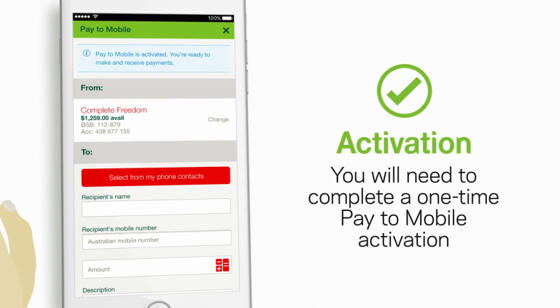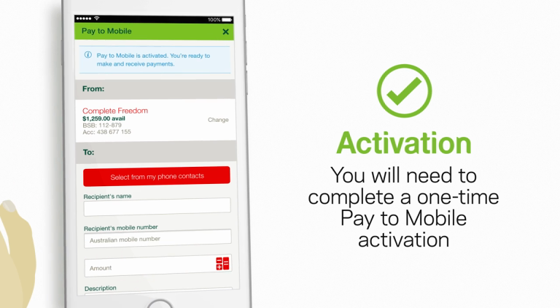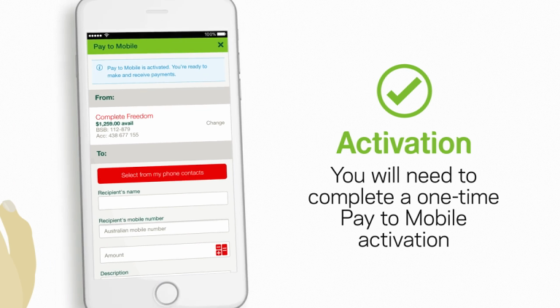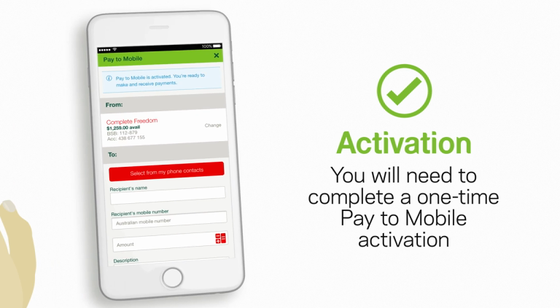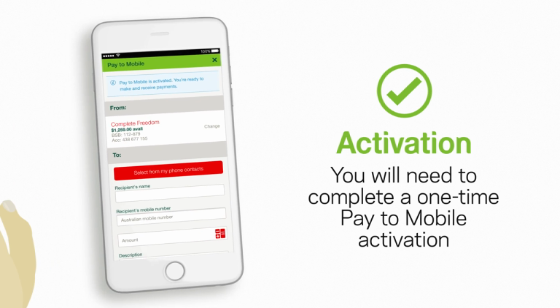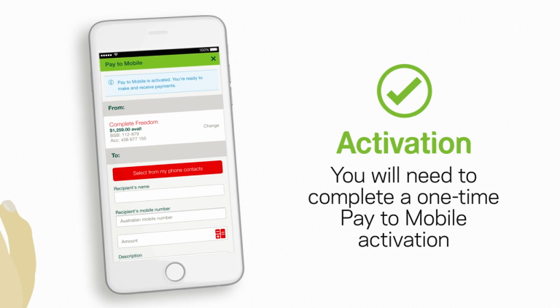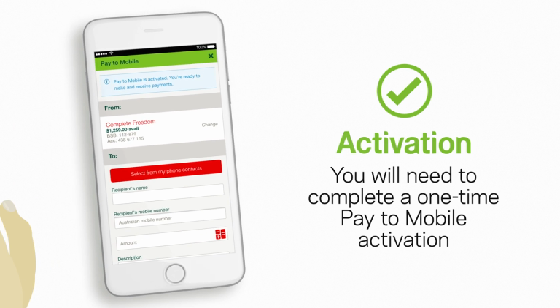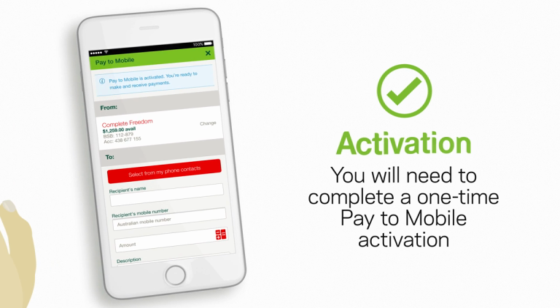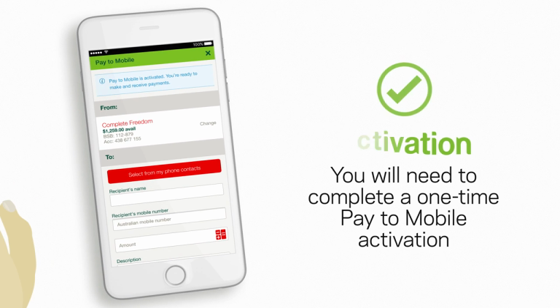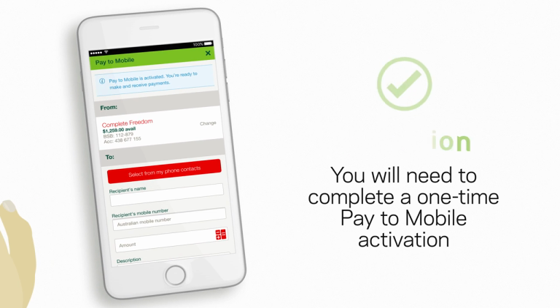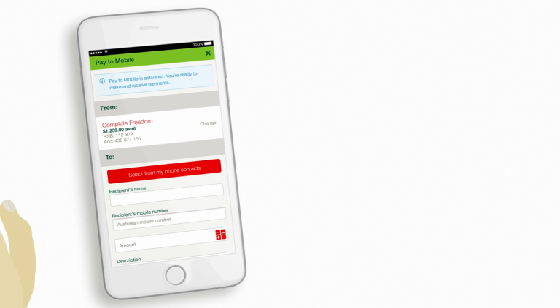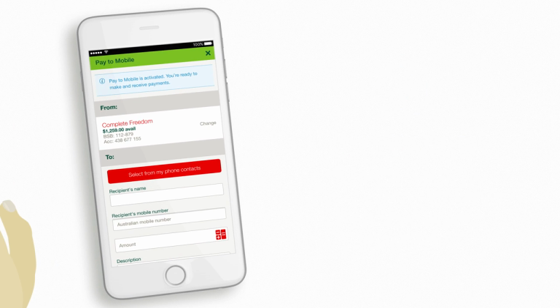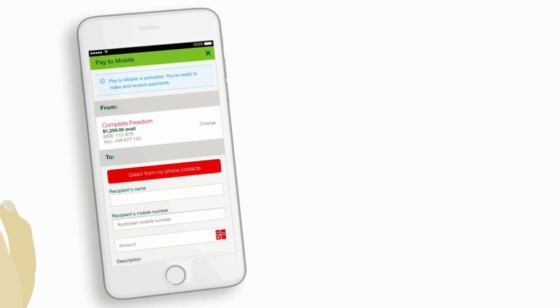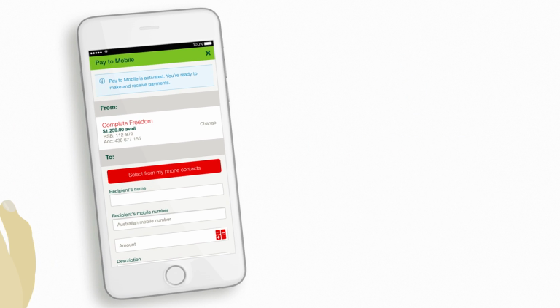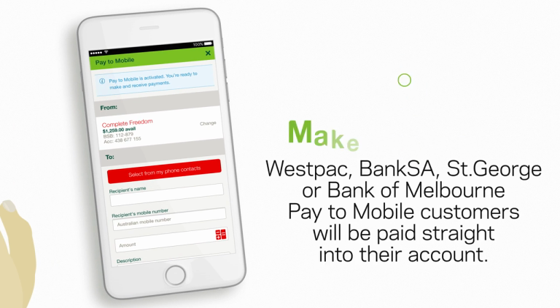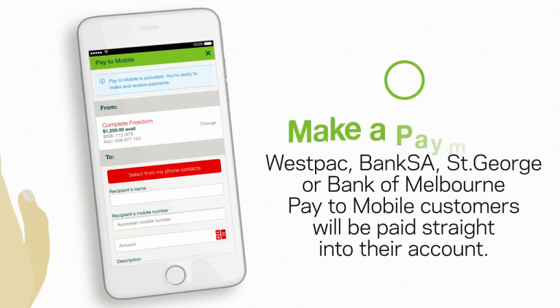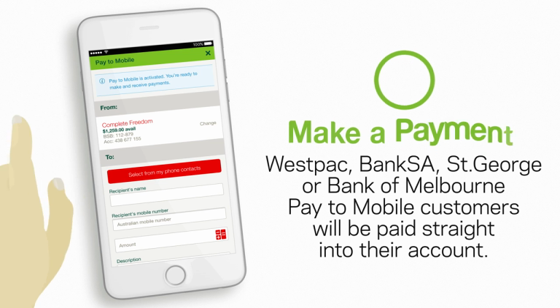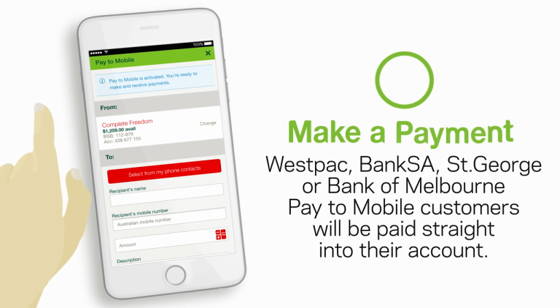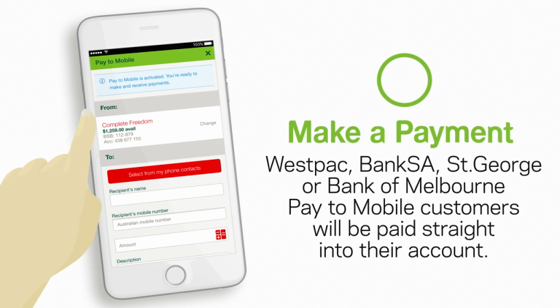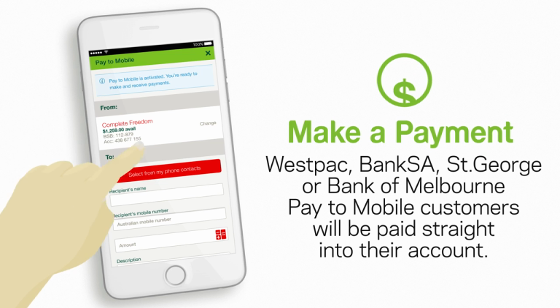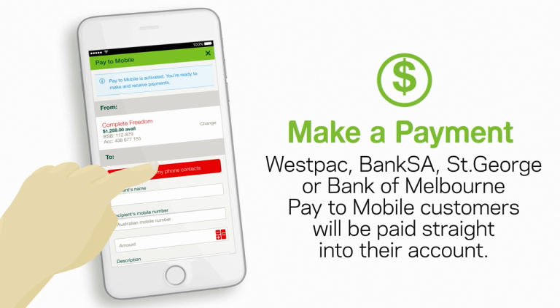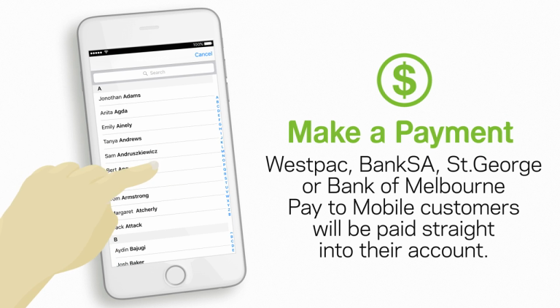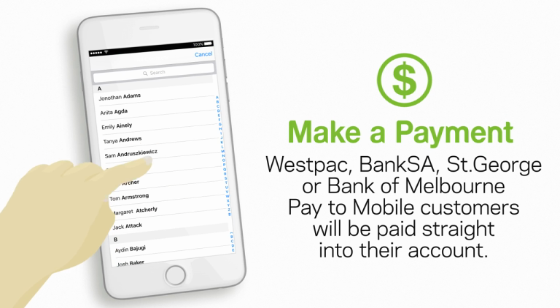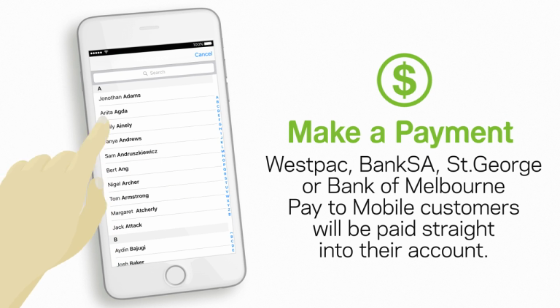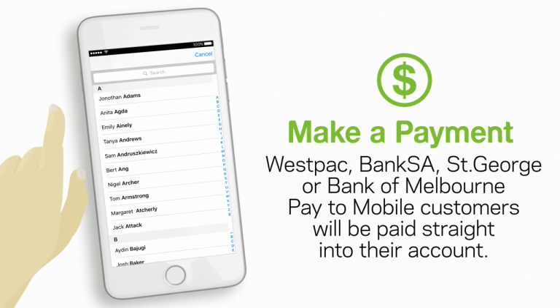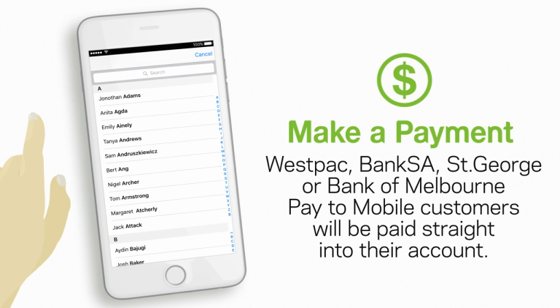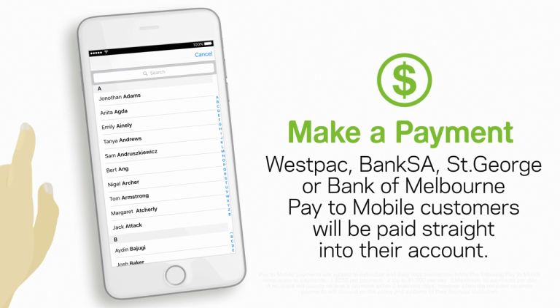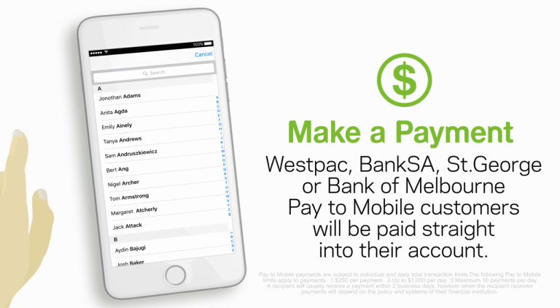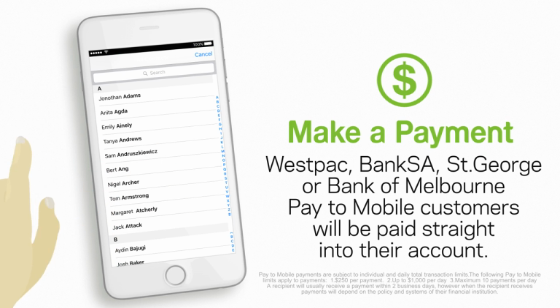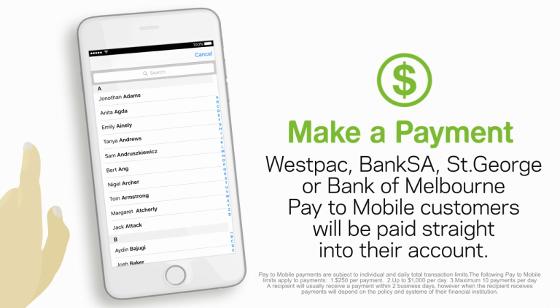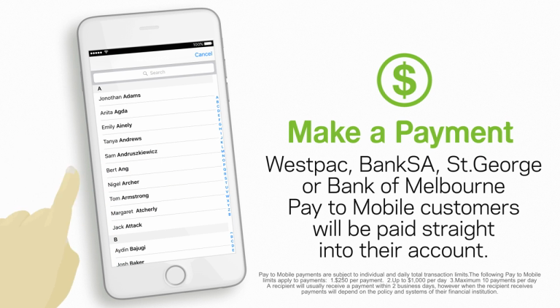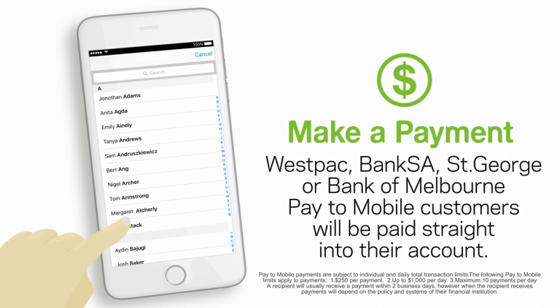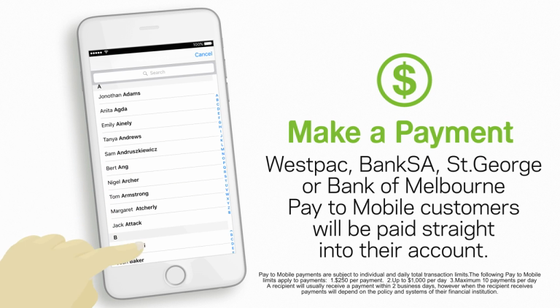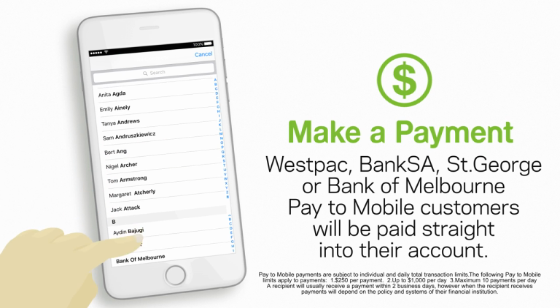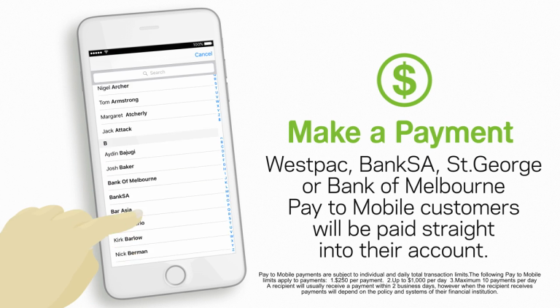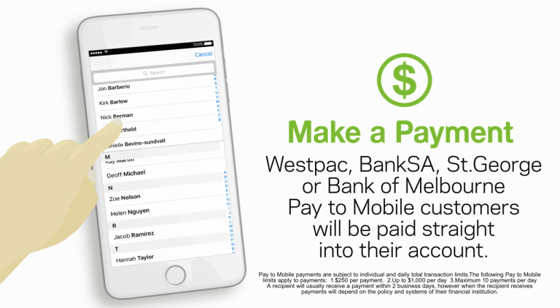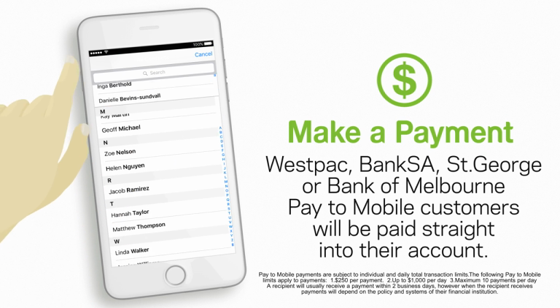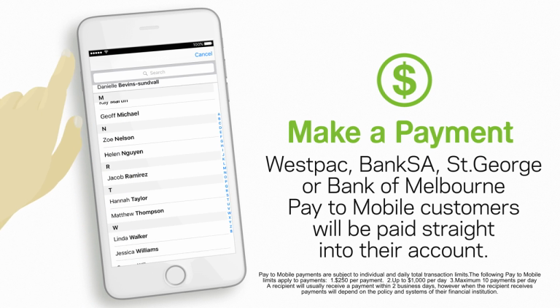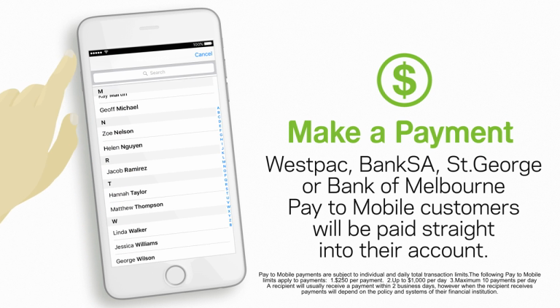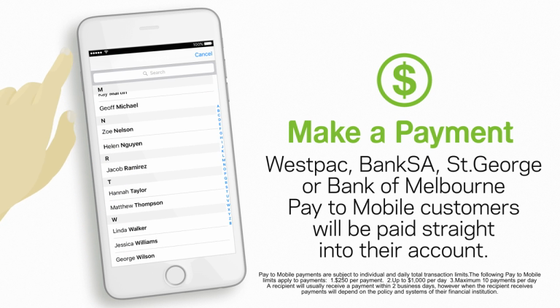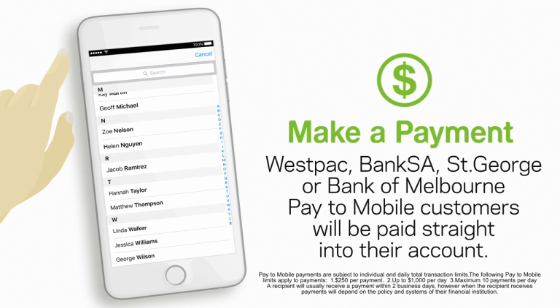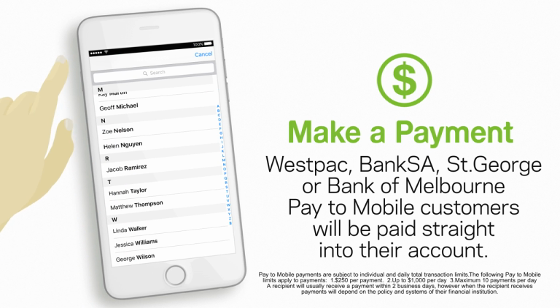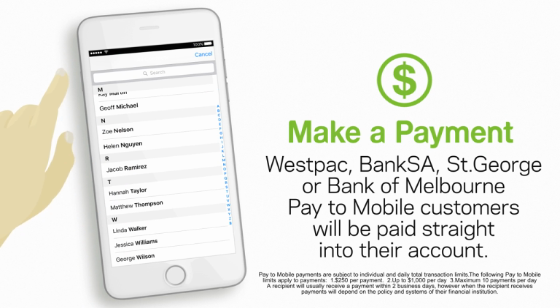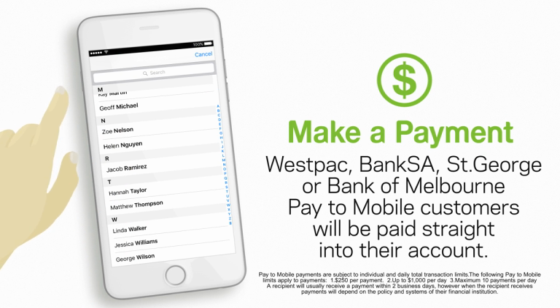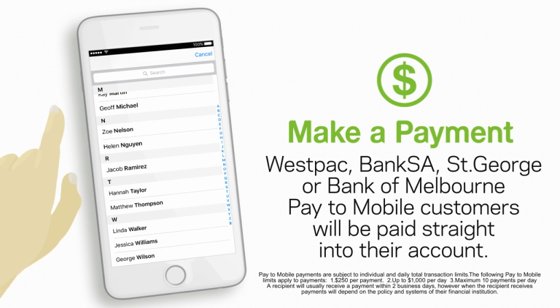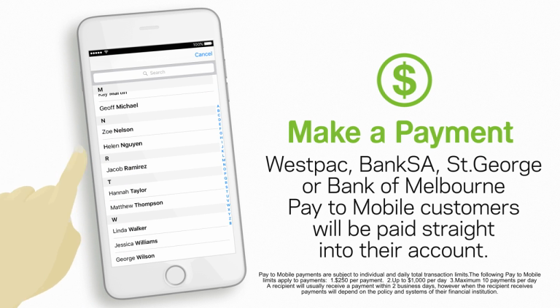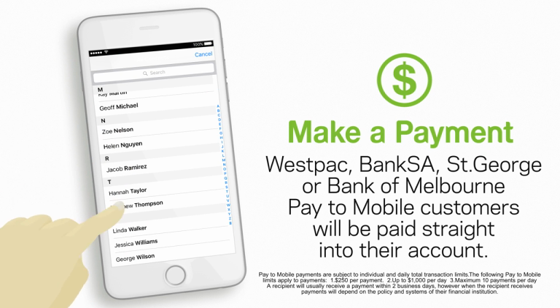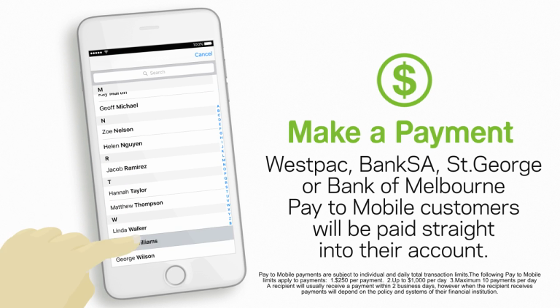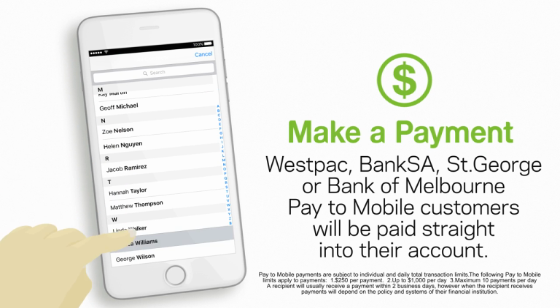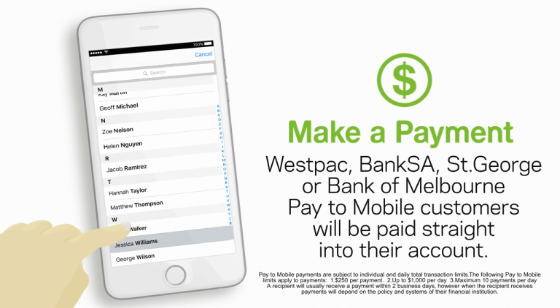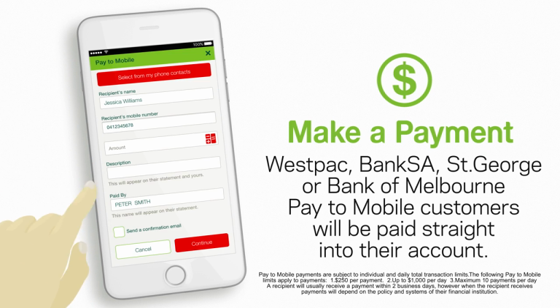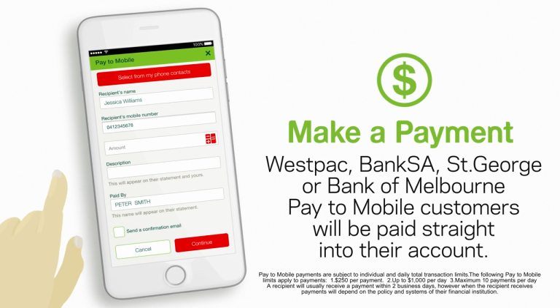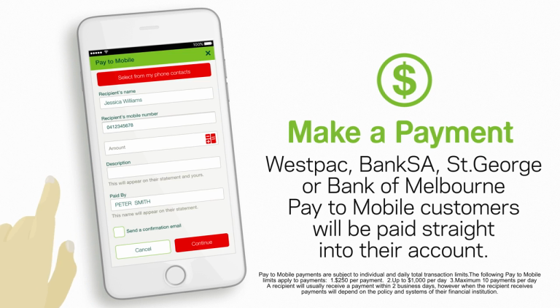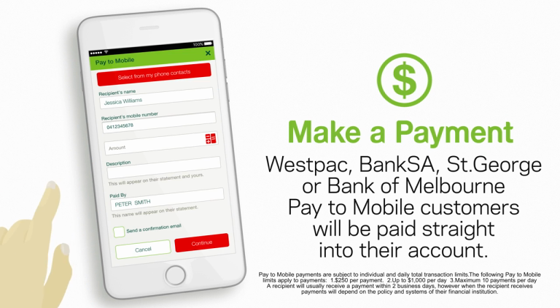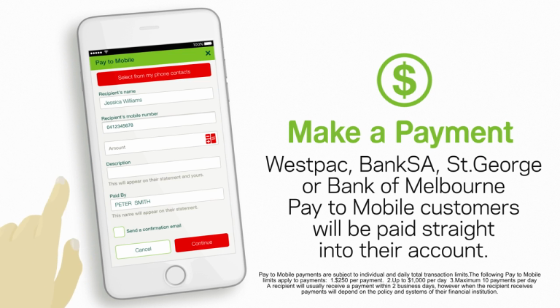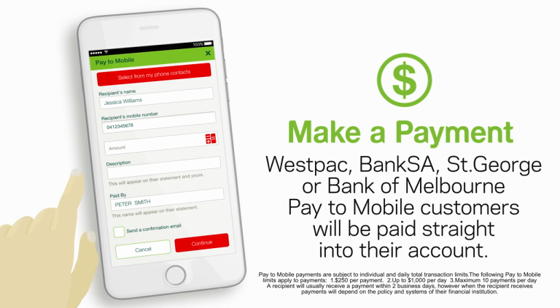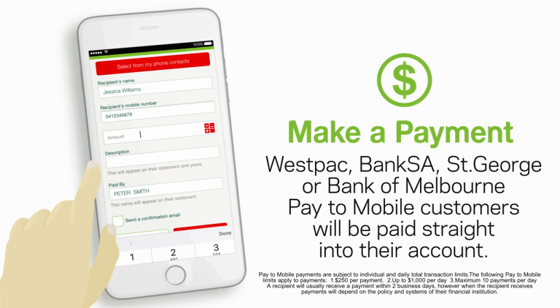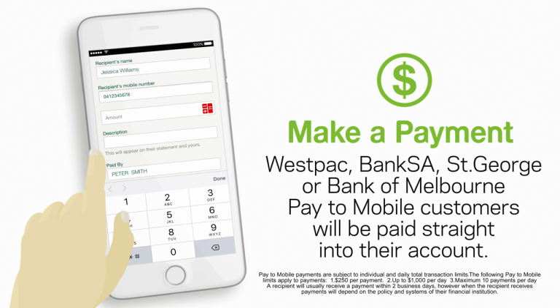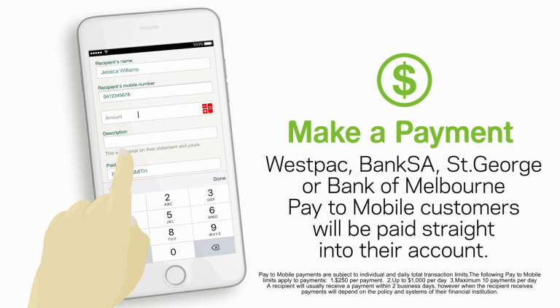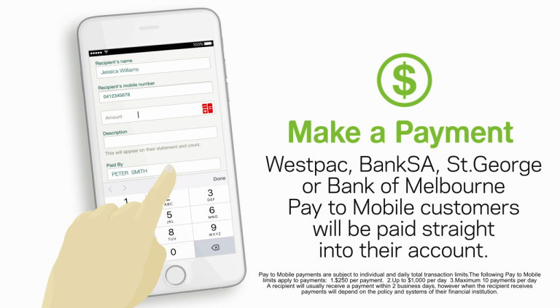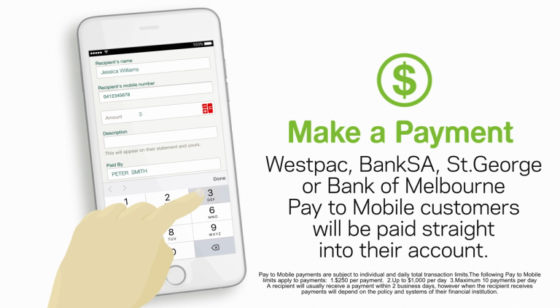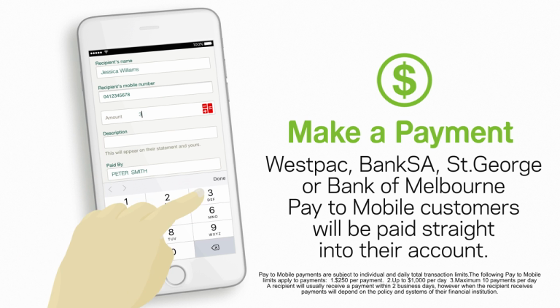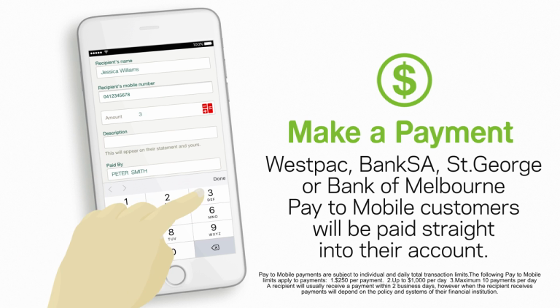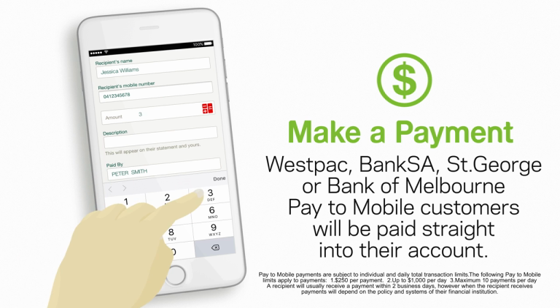Once you're activated, you can make payments from any eligible account and receive Pay2Mobile payments straight into your nominated account.